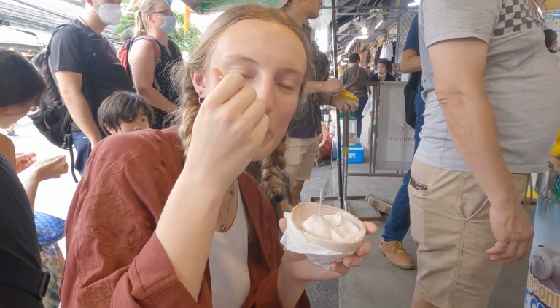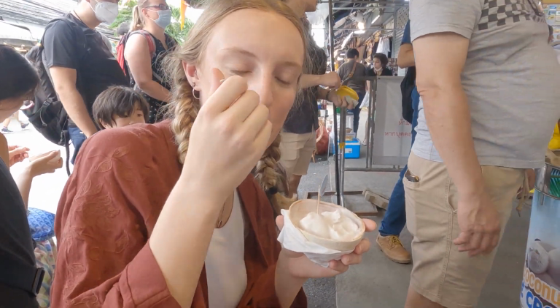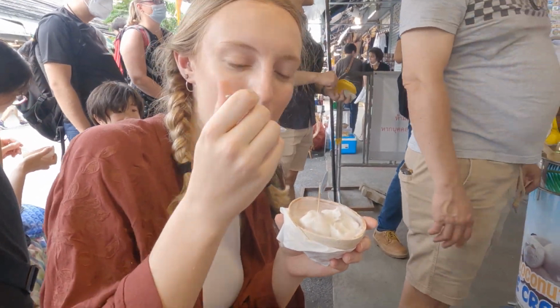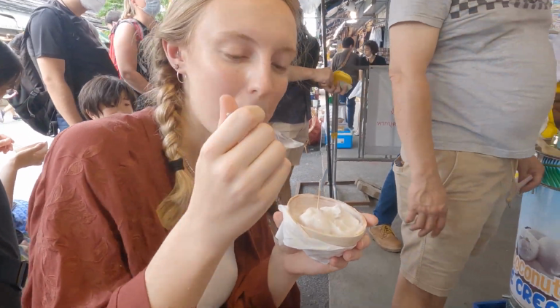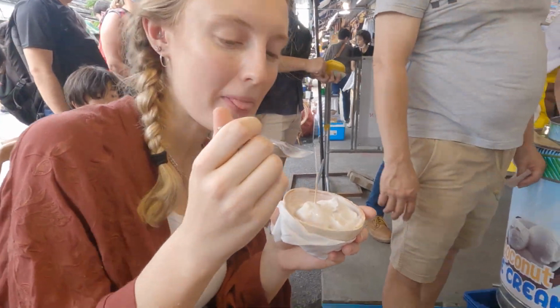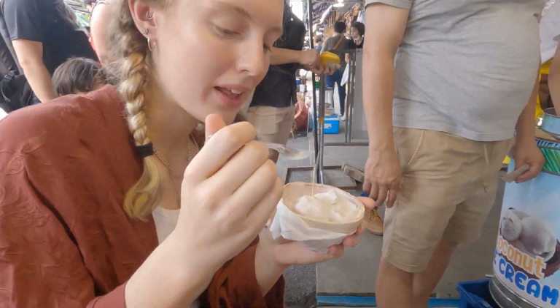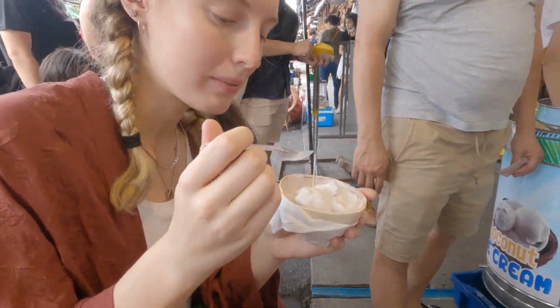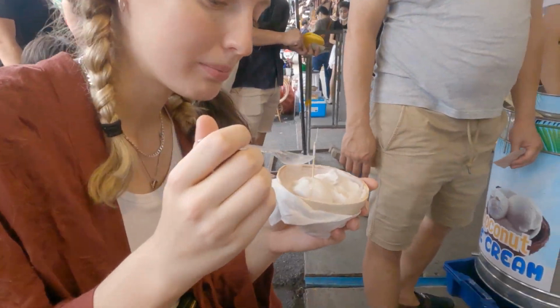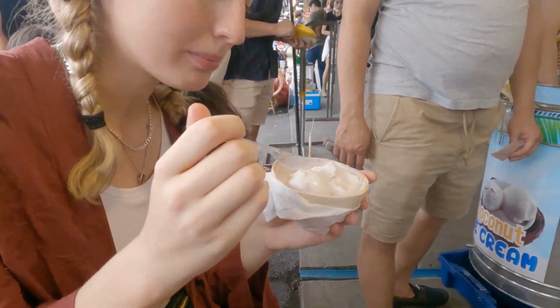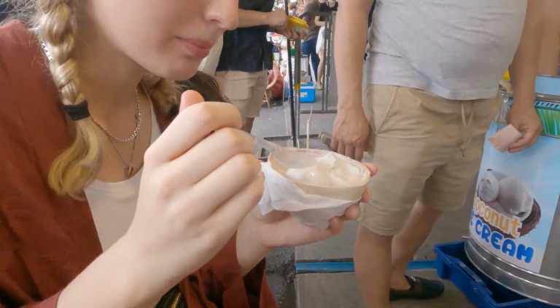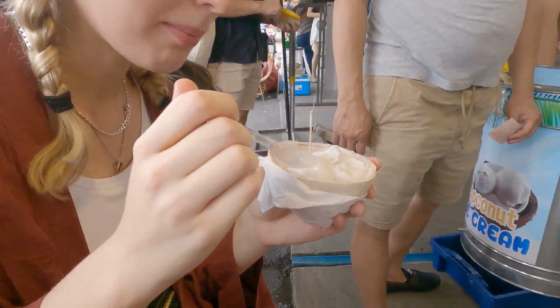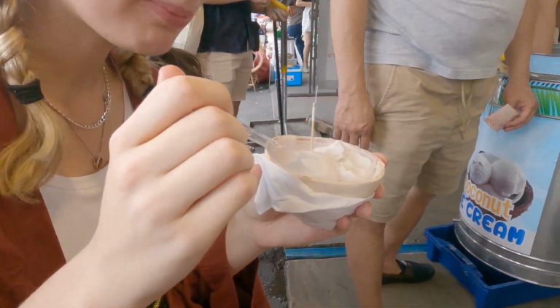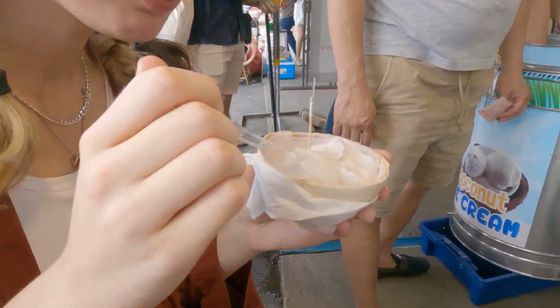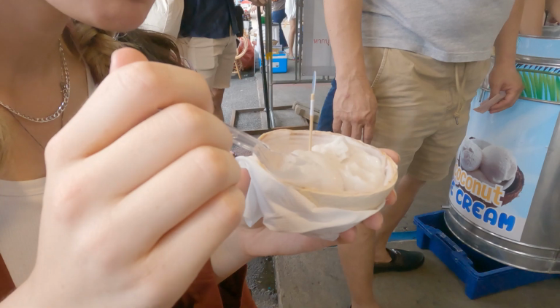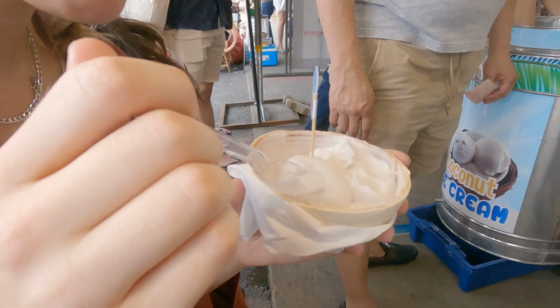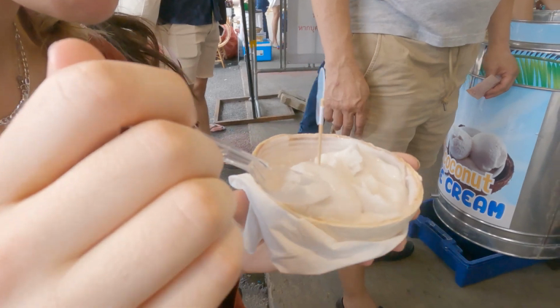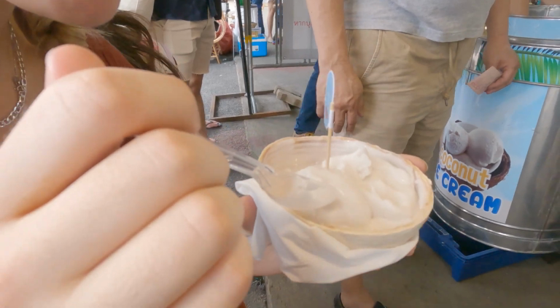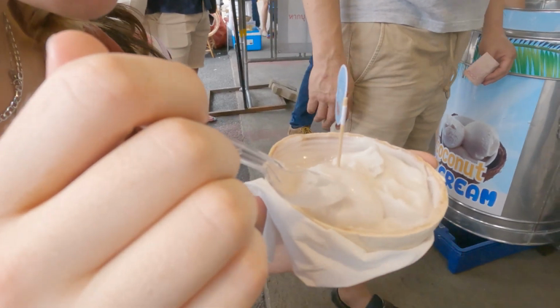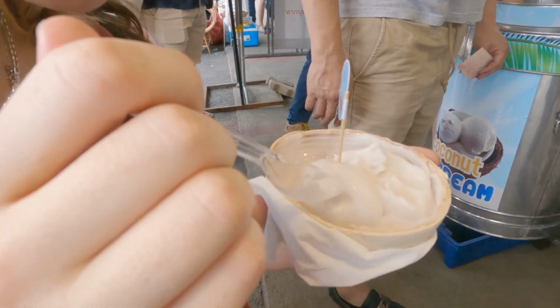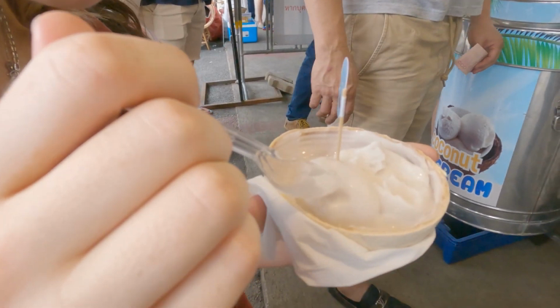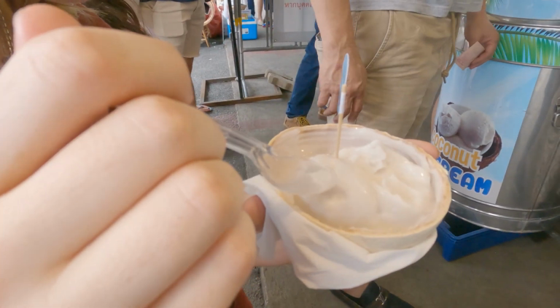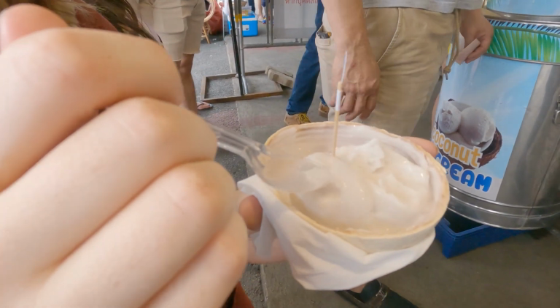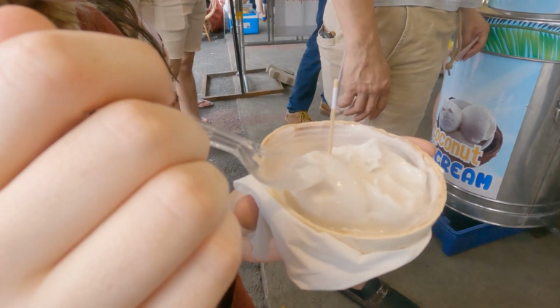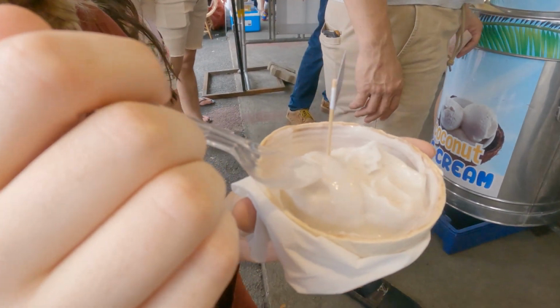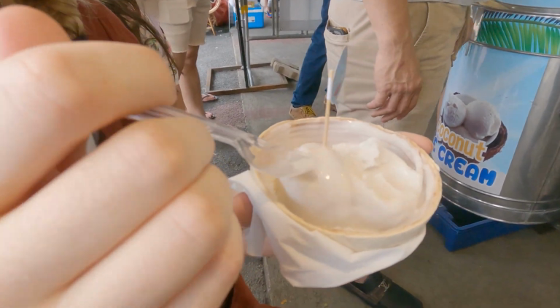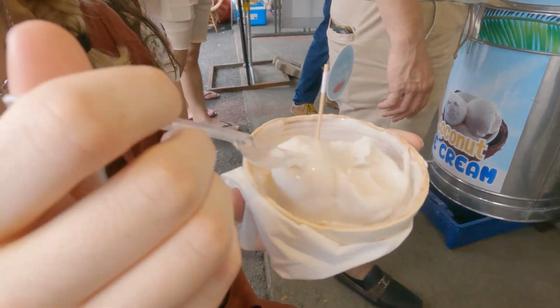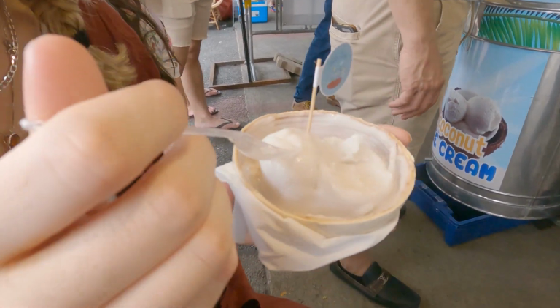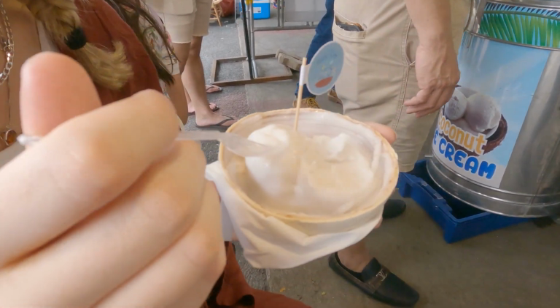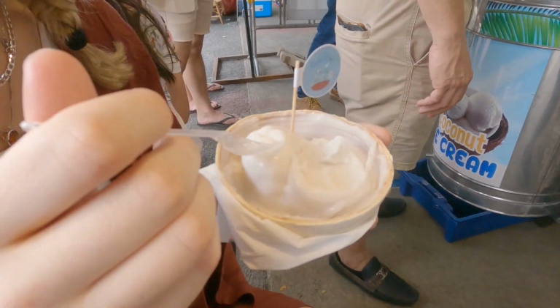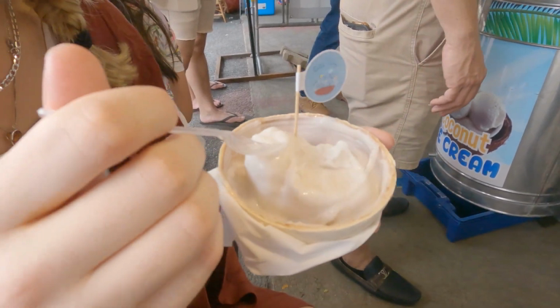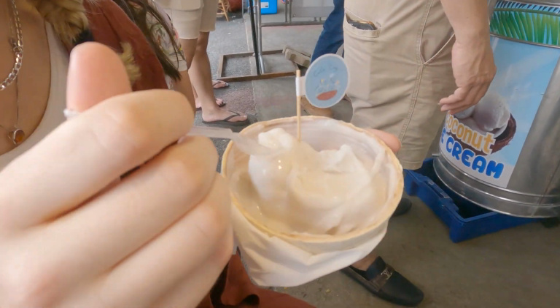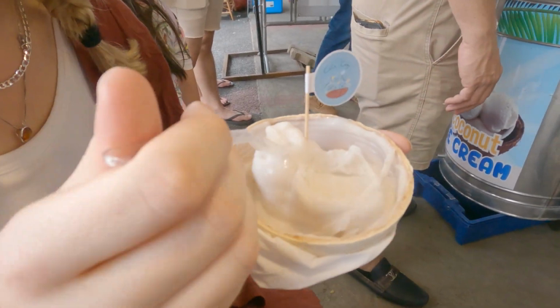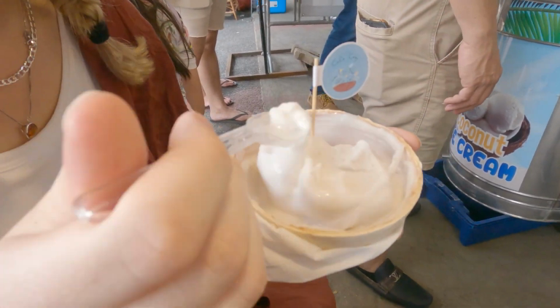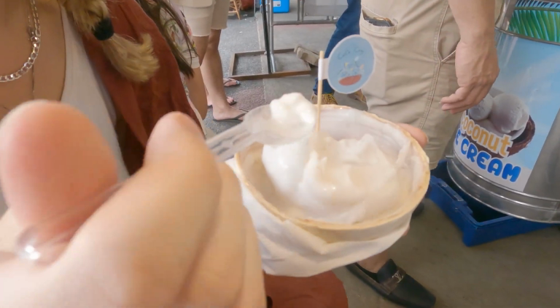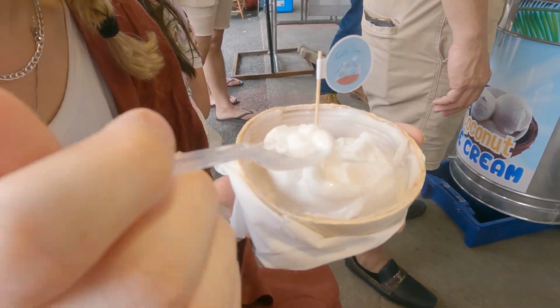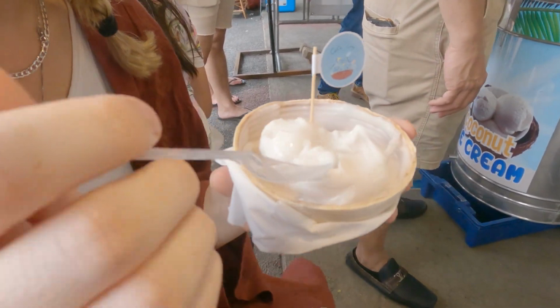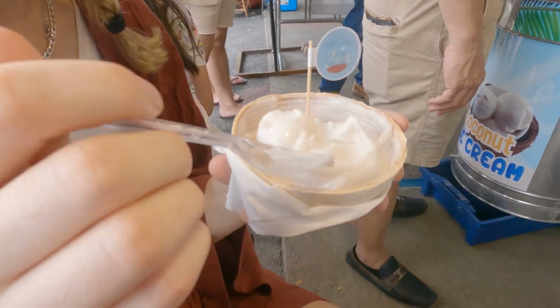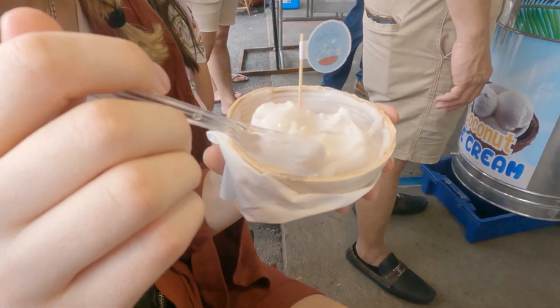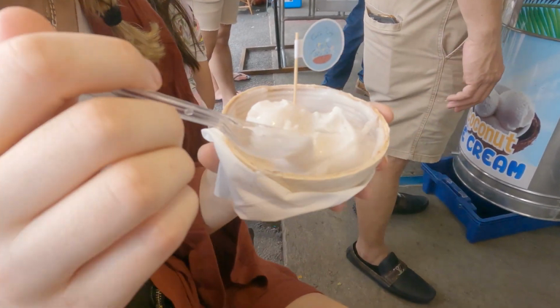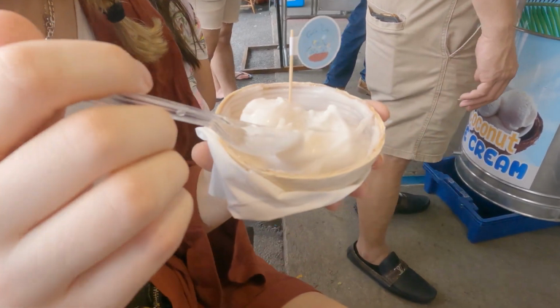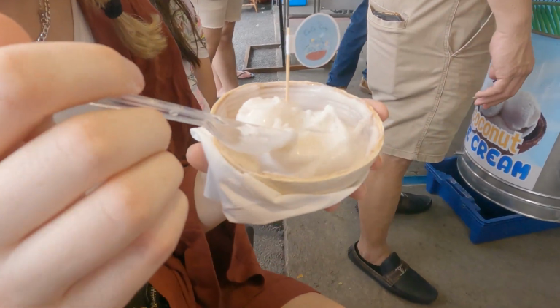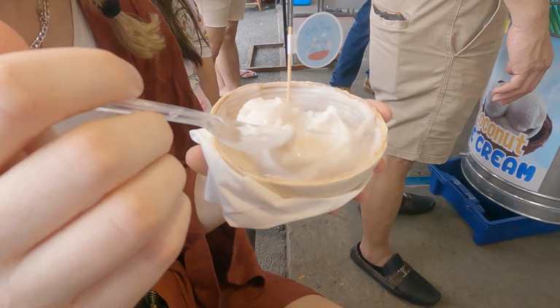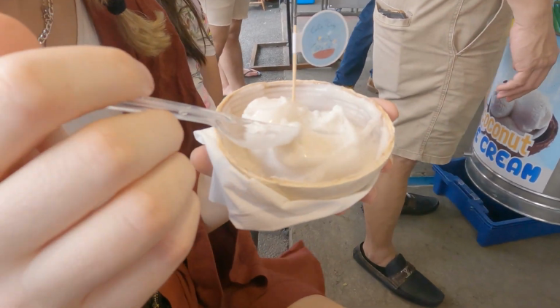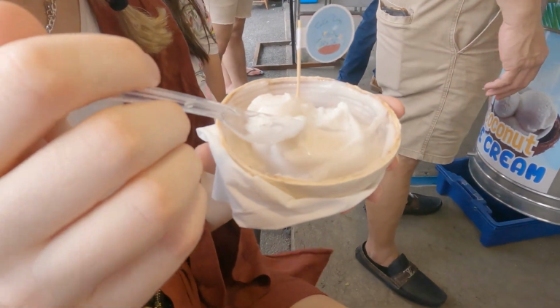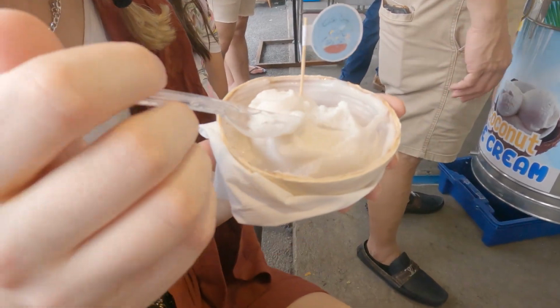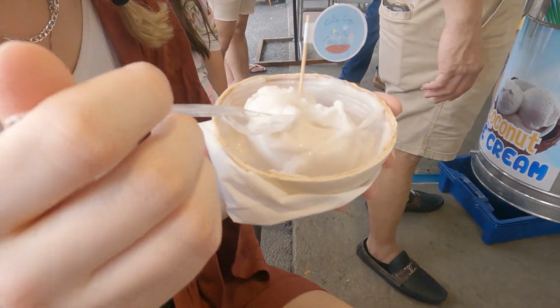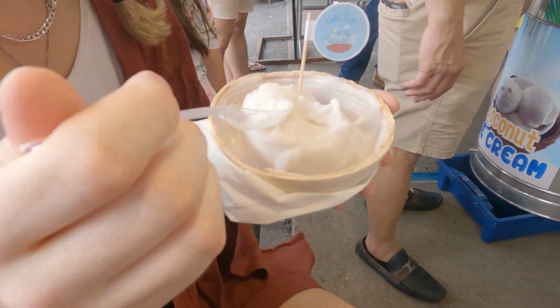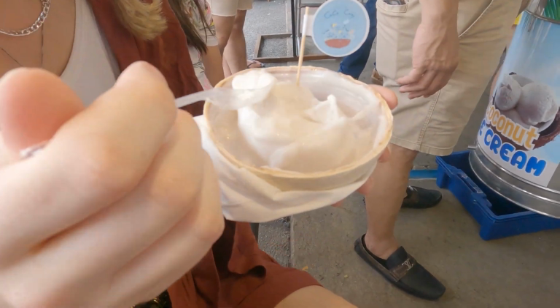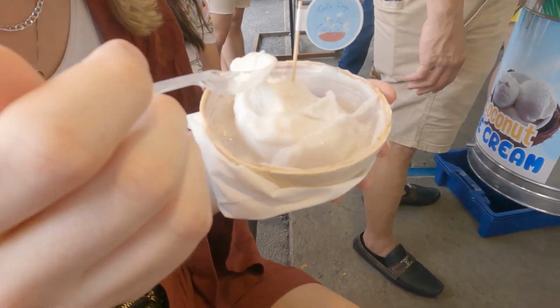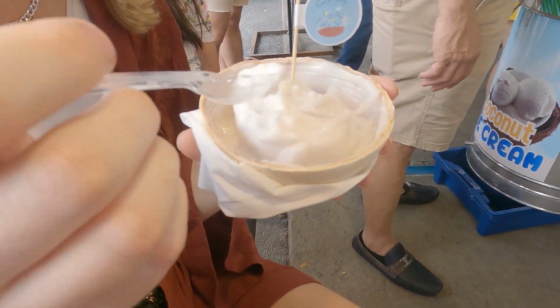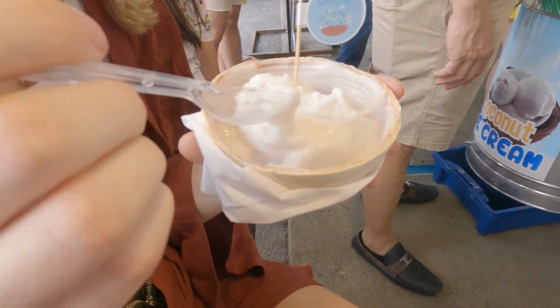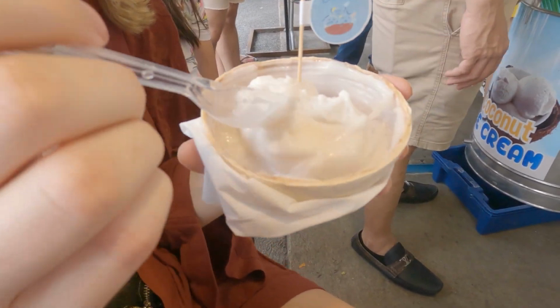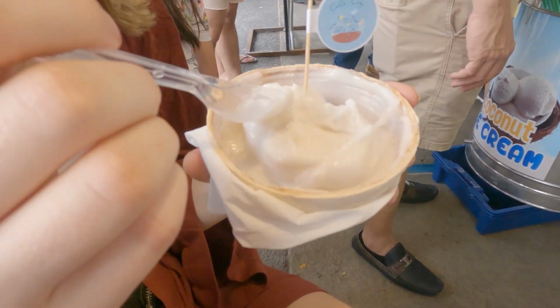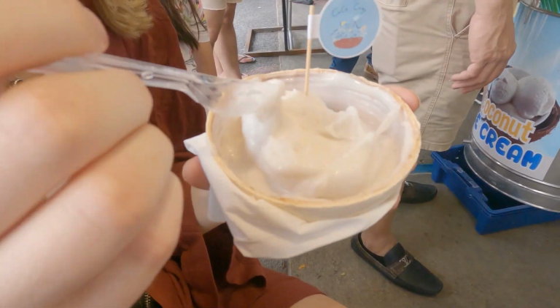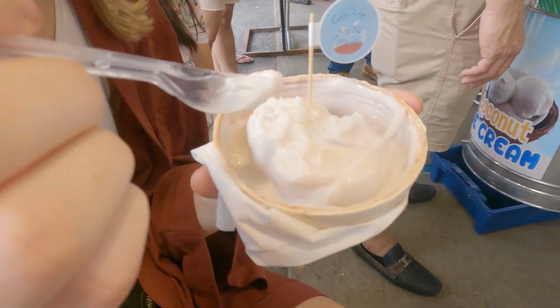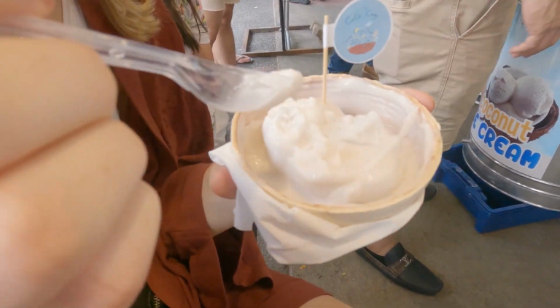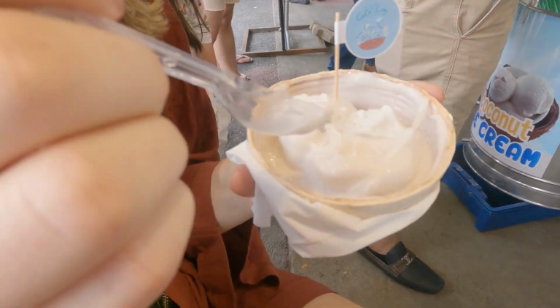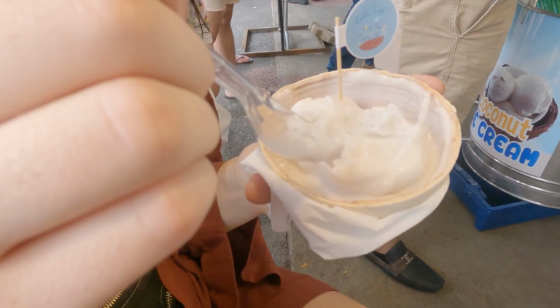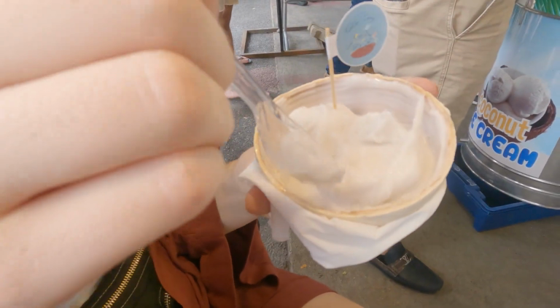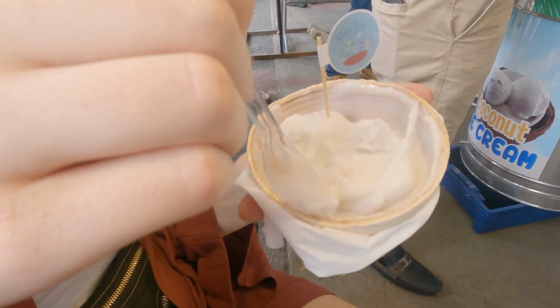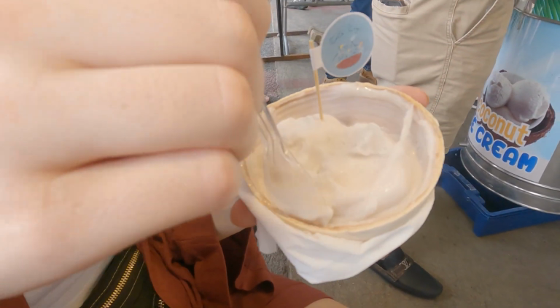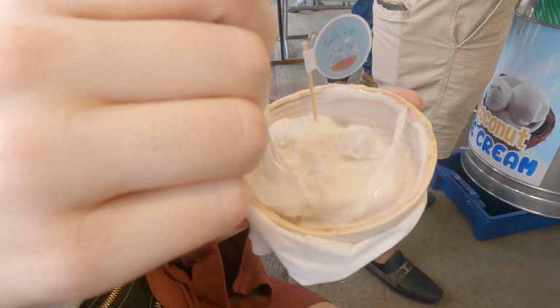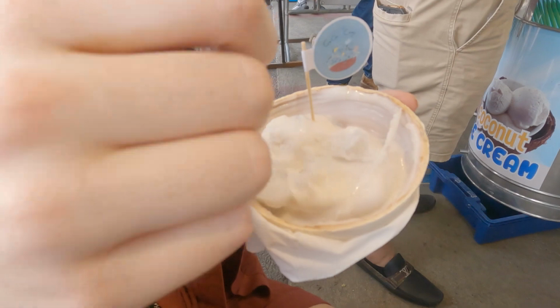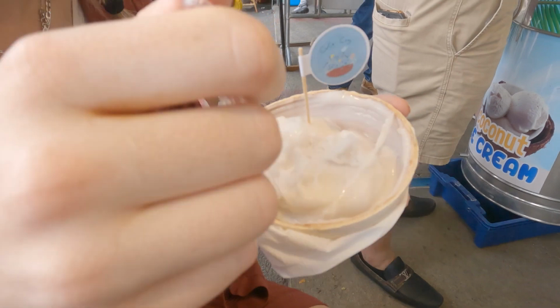We've got coconut ice cream for 50 baht. It's really good, it's very fresh. Really tasty.